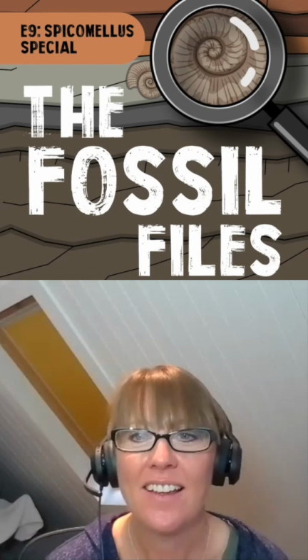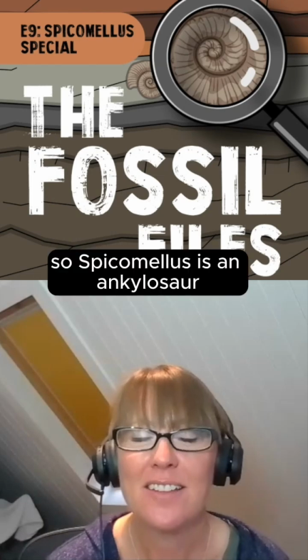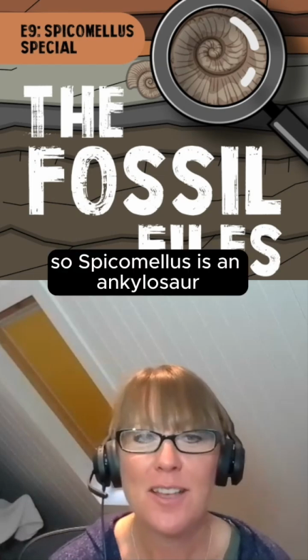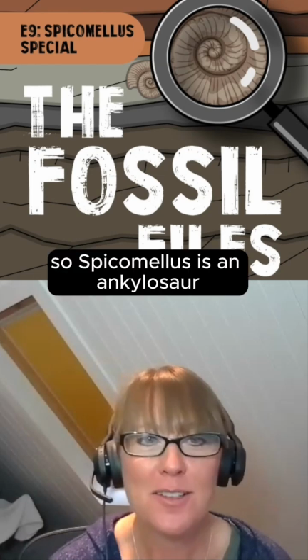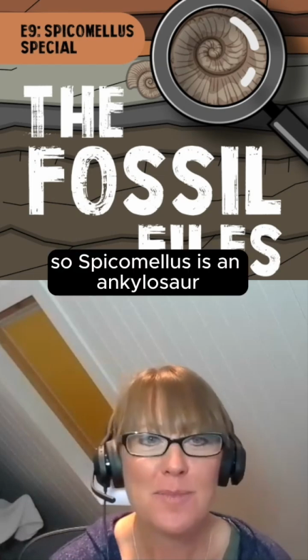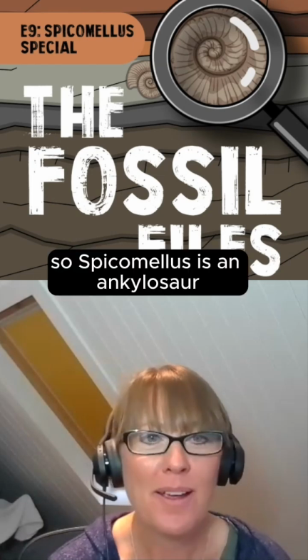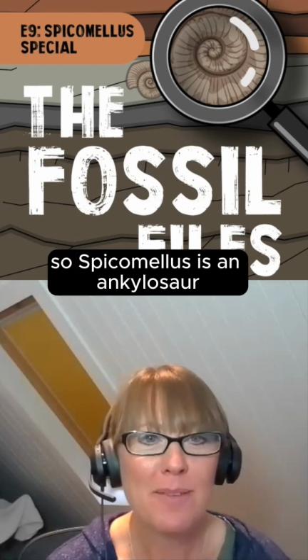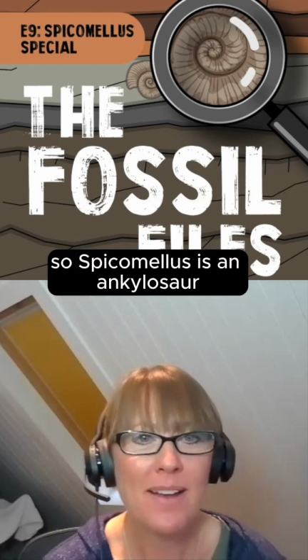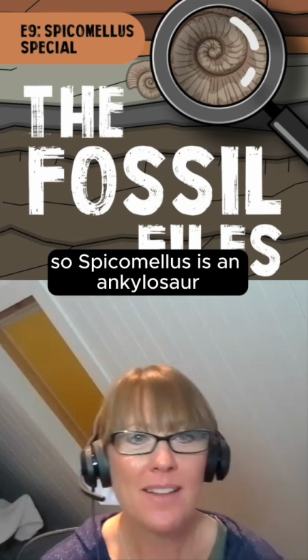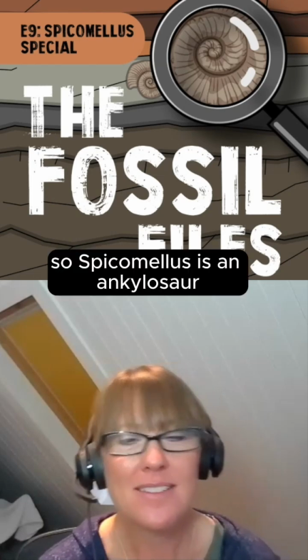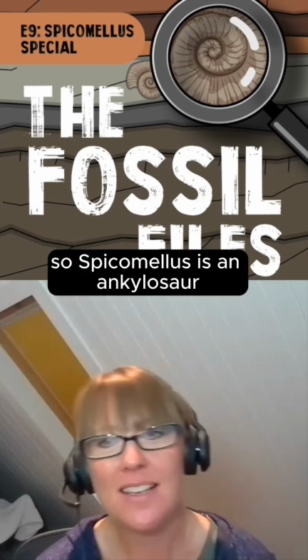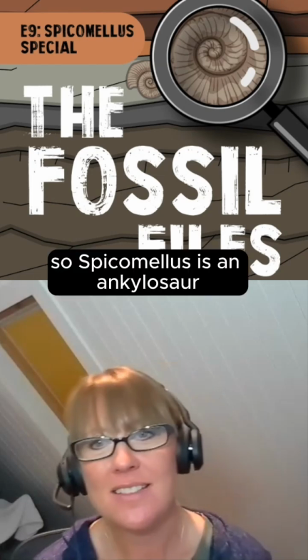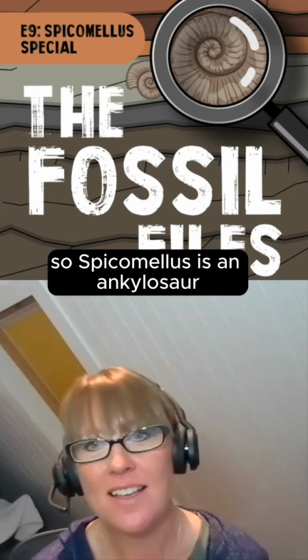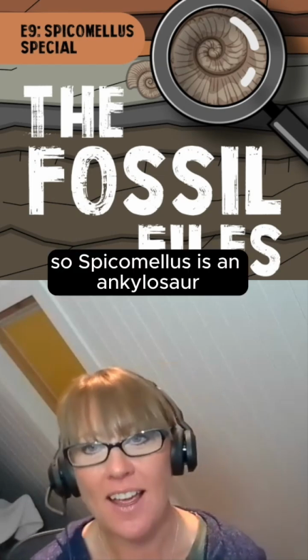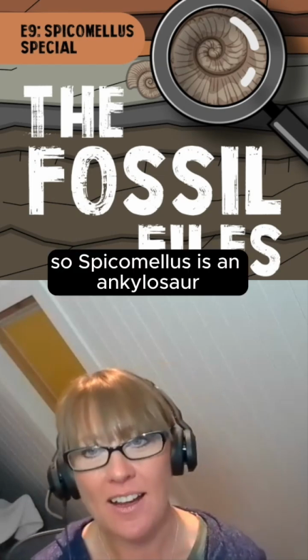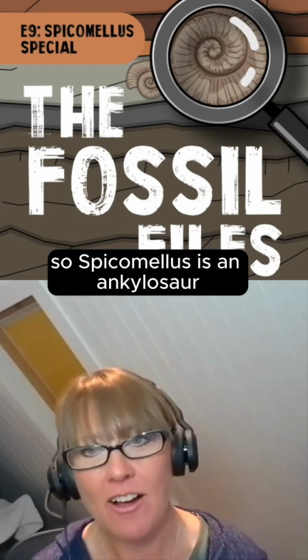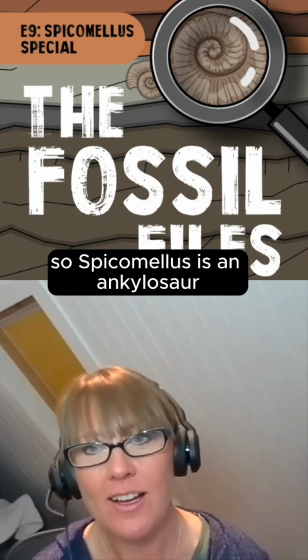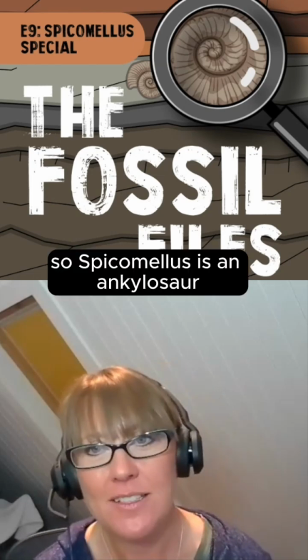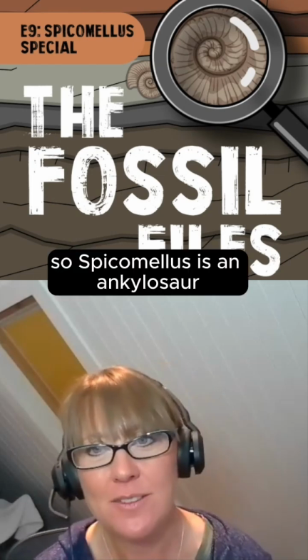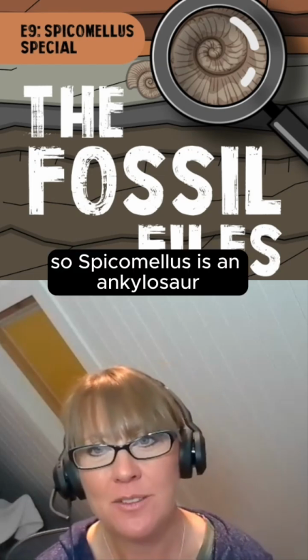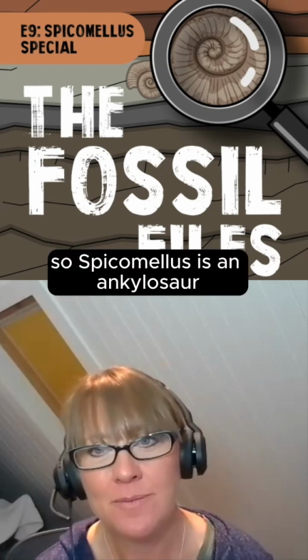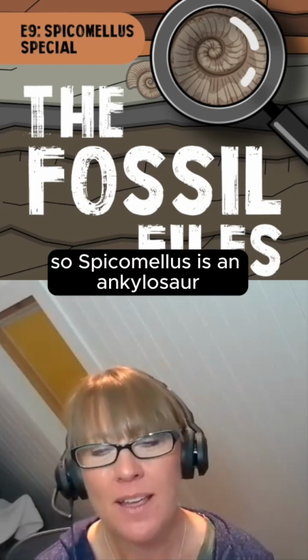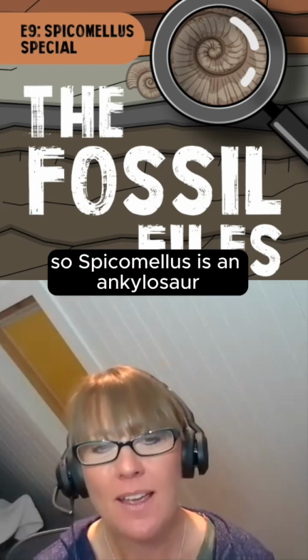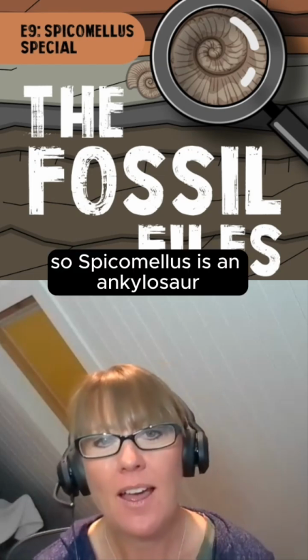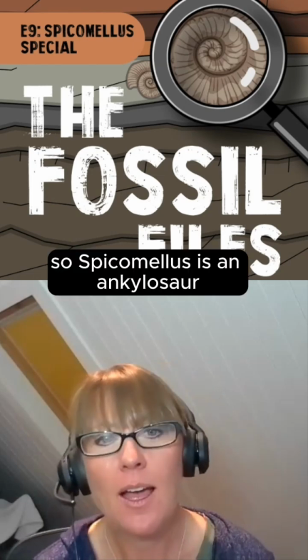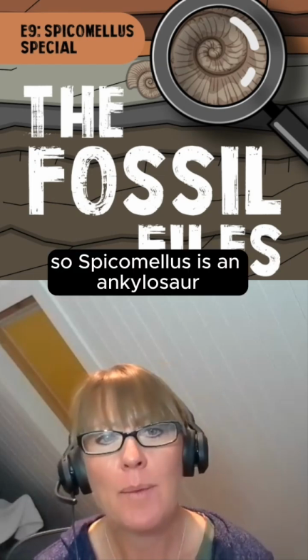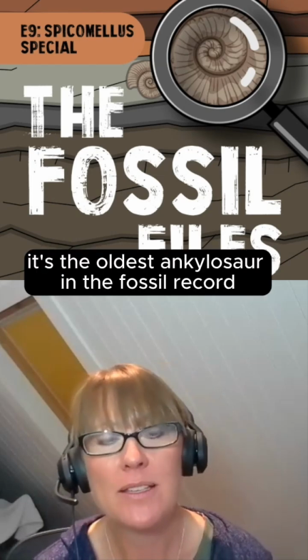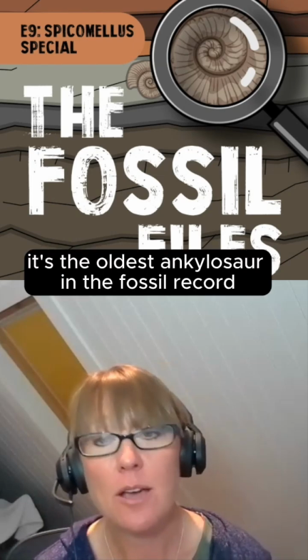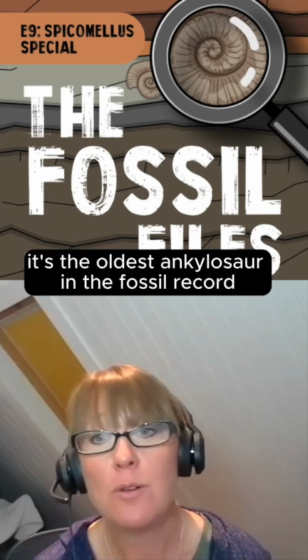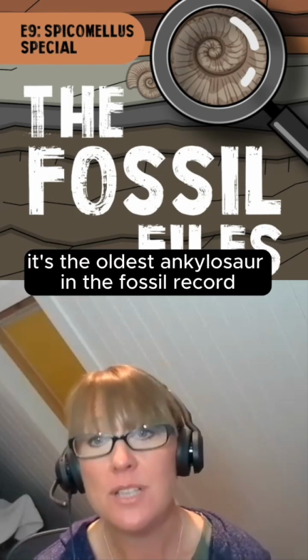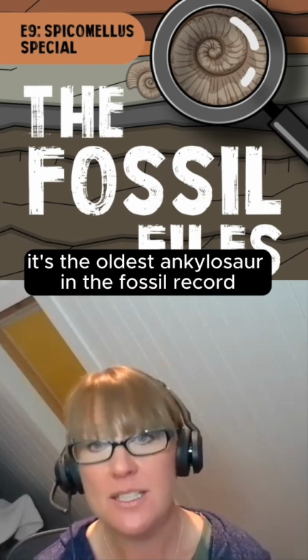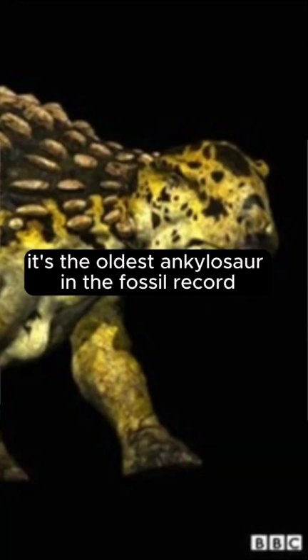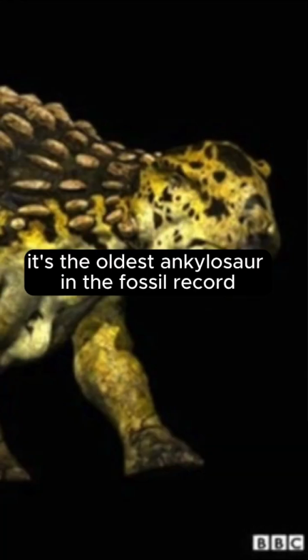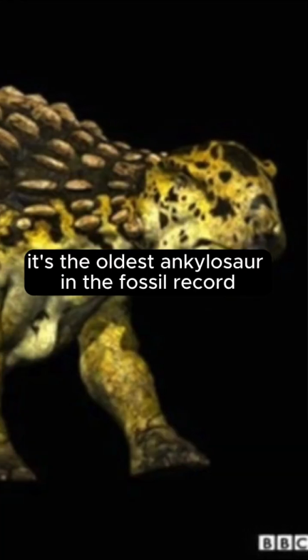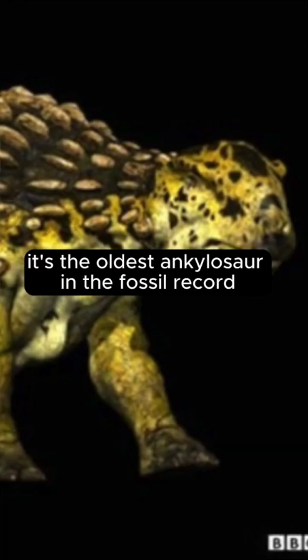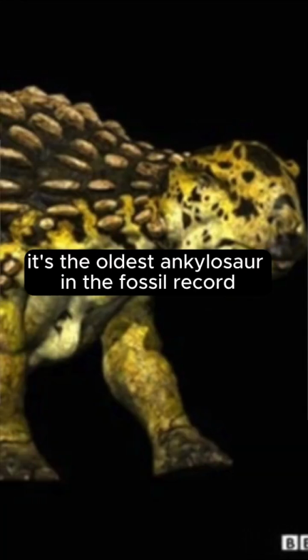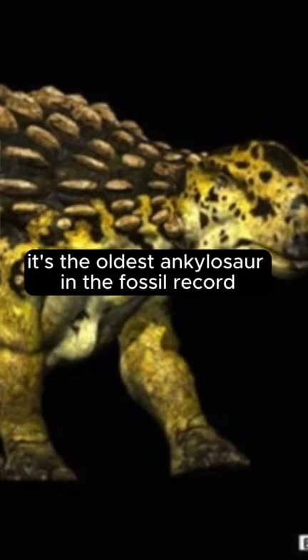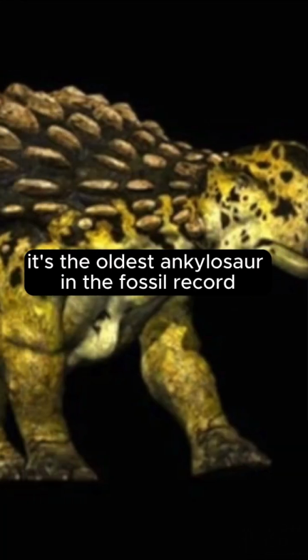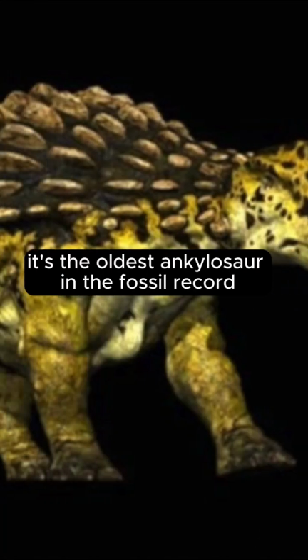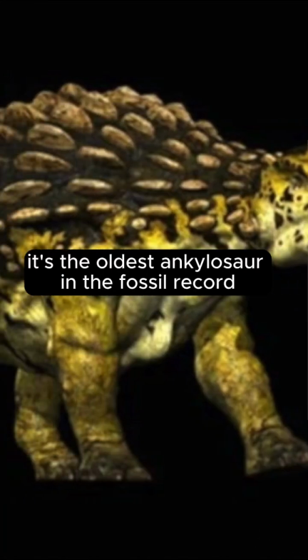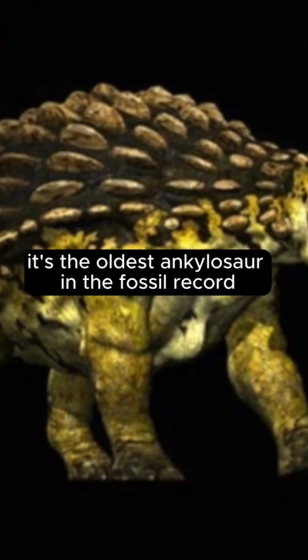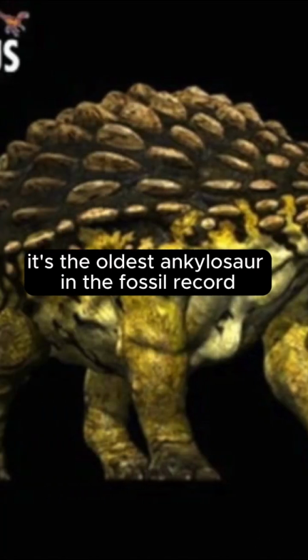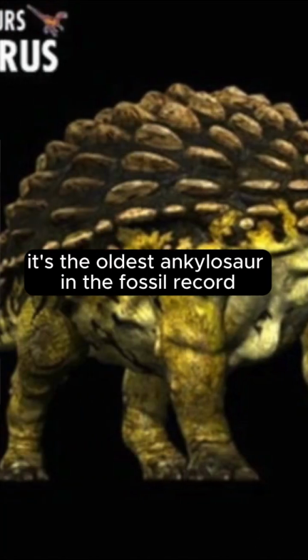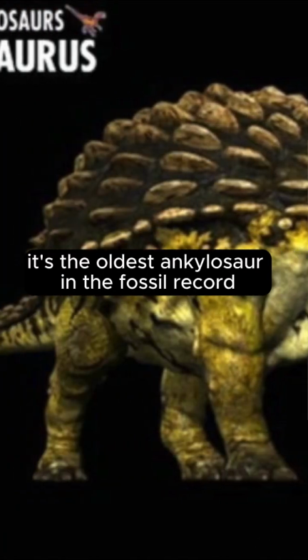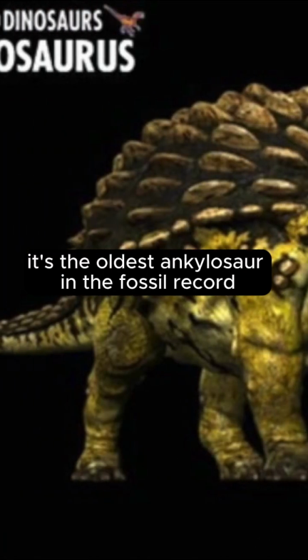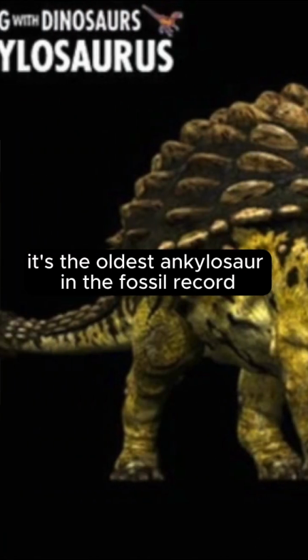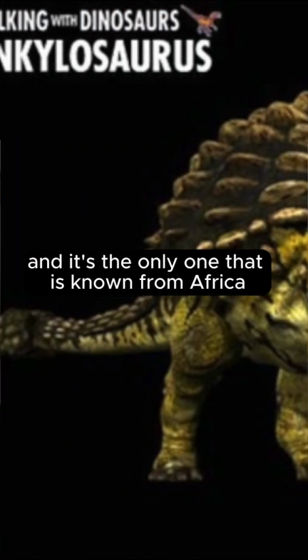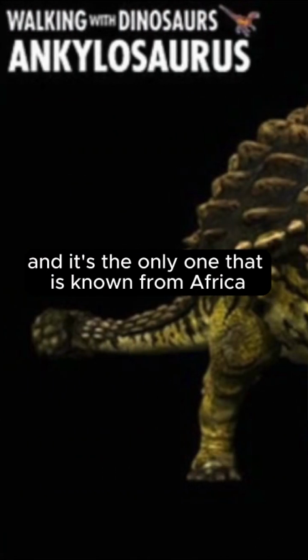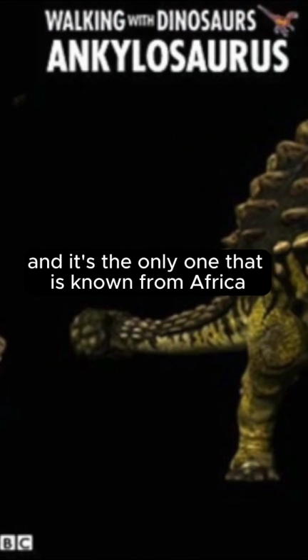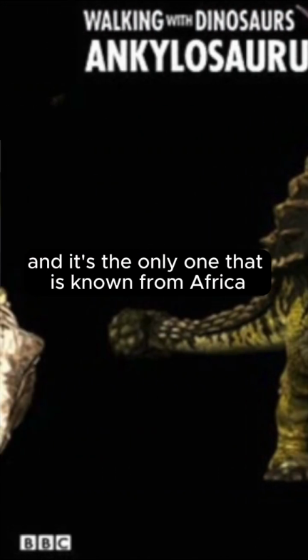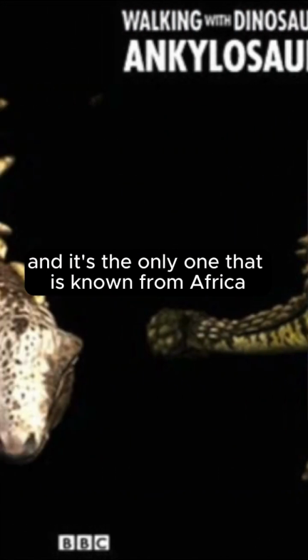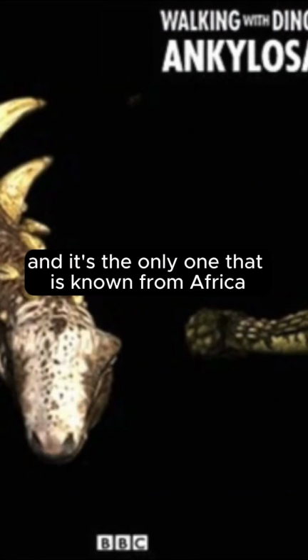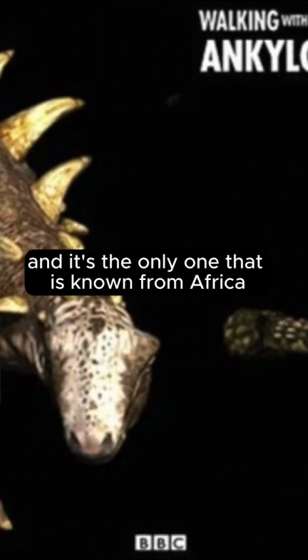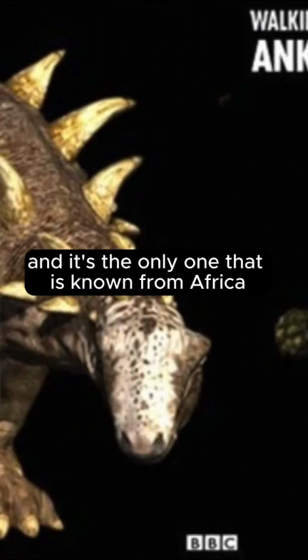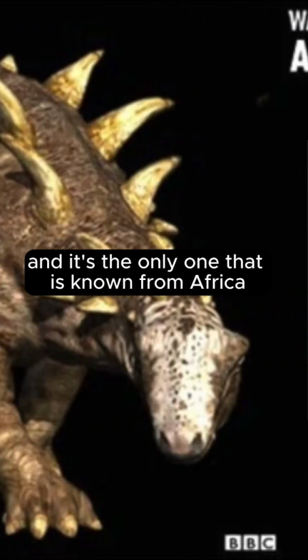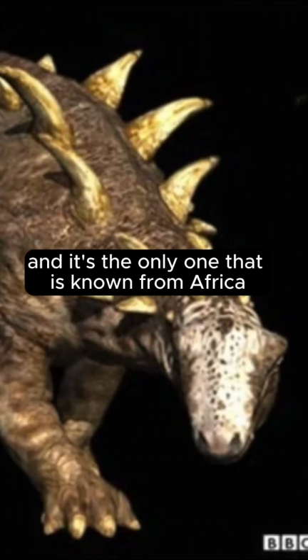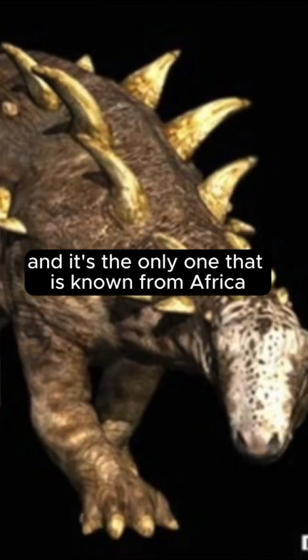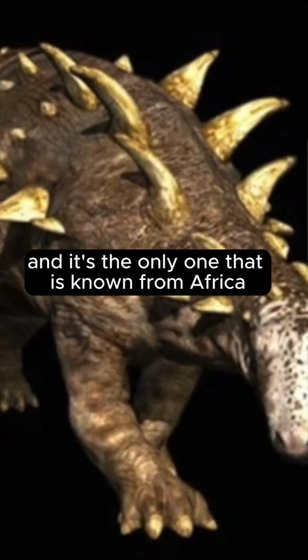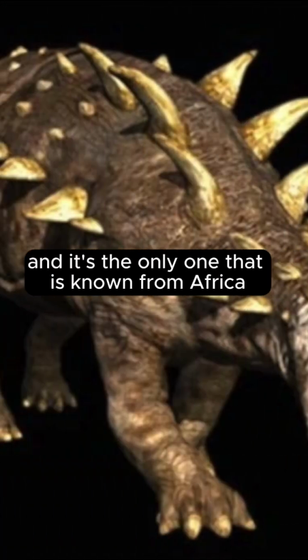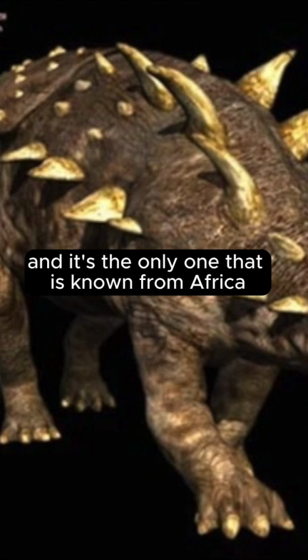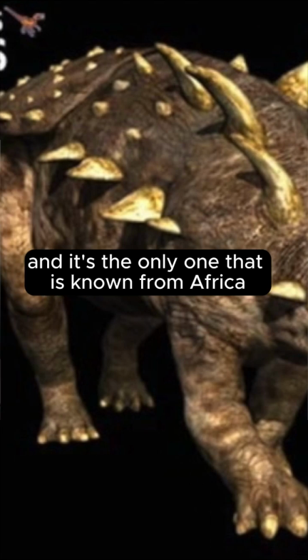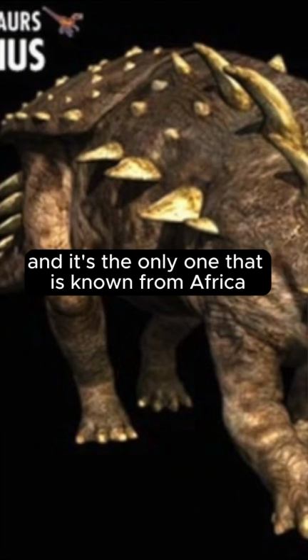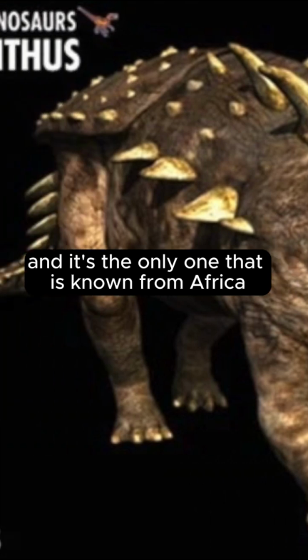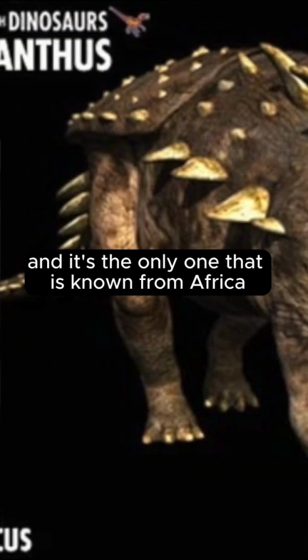Spicomelus is an ankylosaur. It's the oldest ankylosaur in the fossil record, and it's the only one known from Africa.